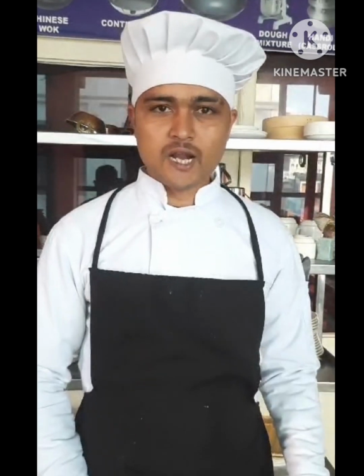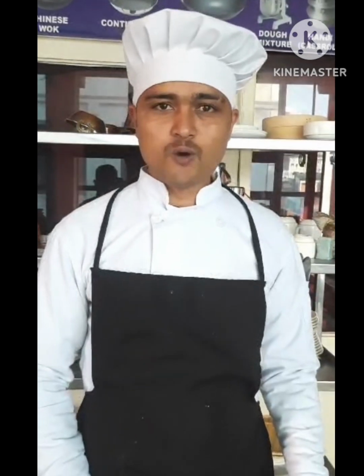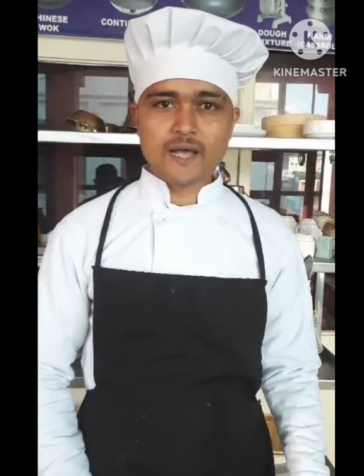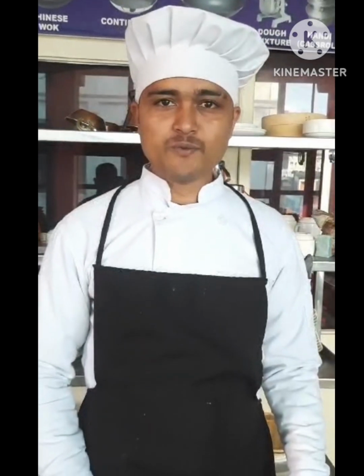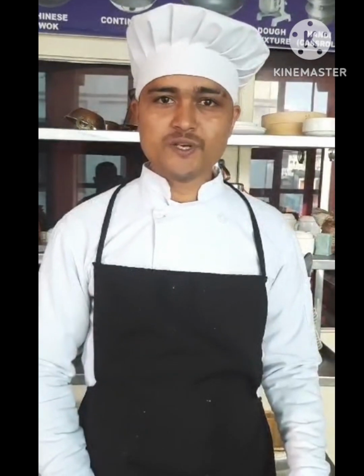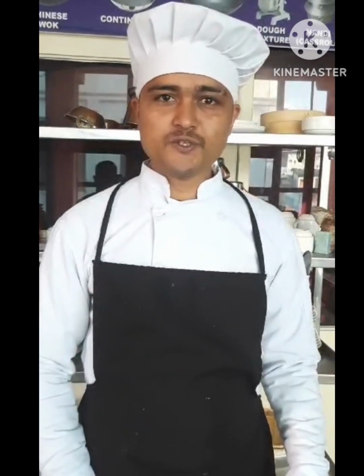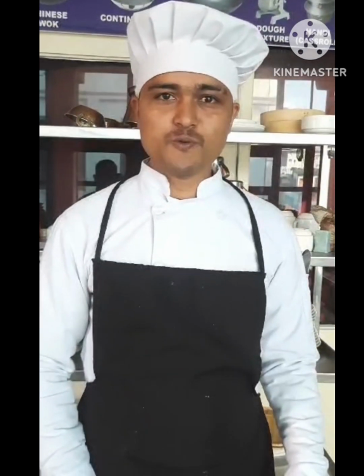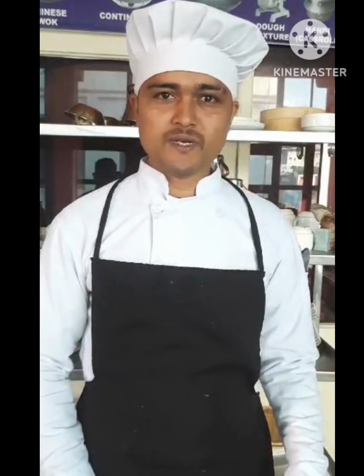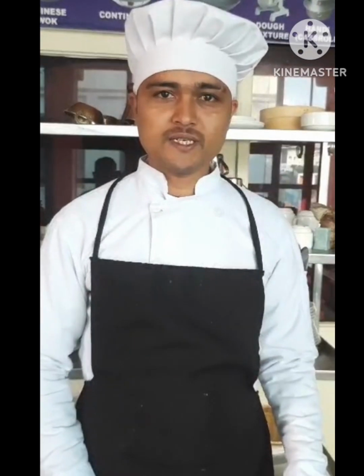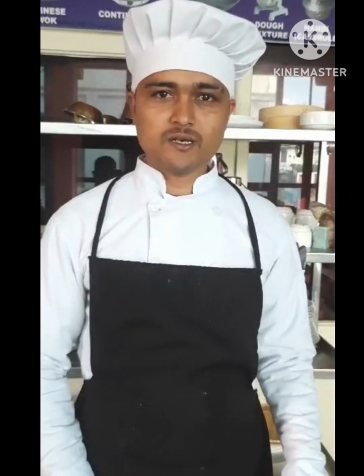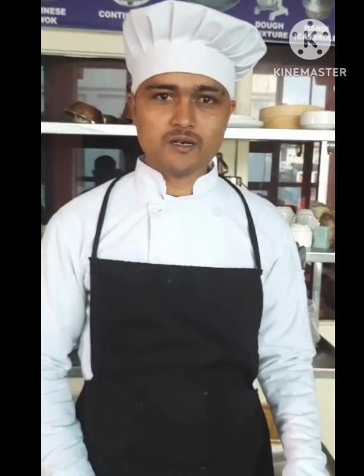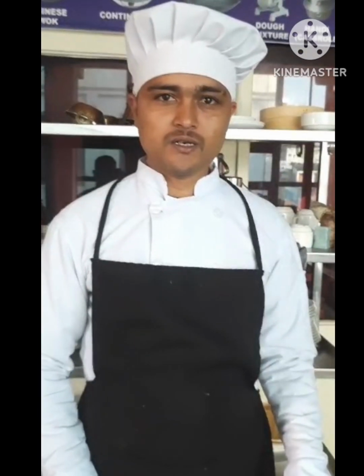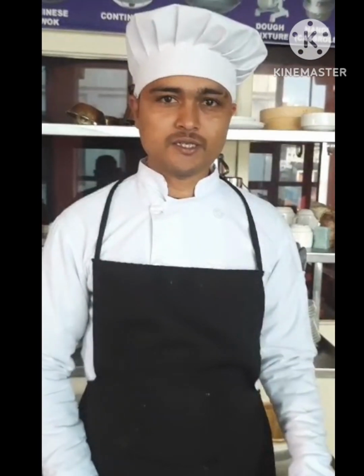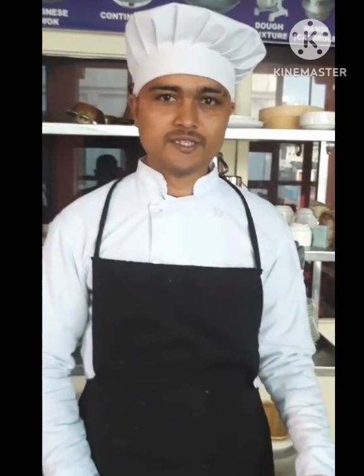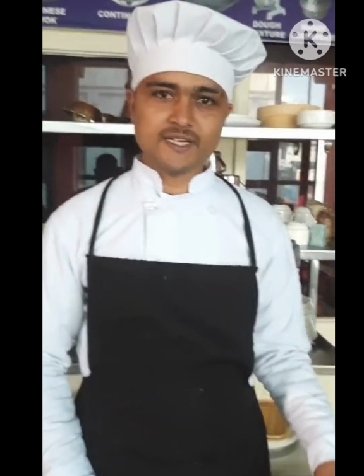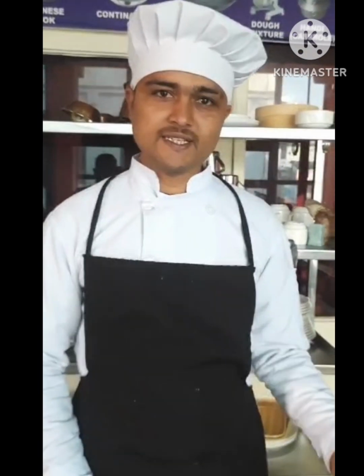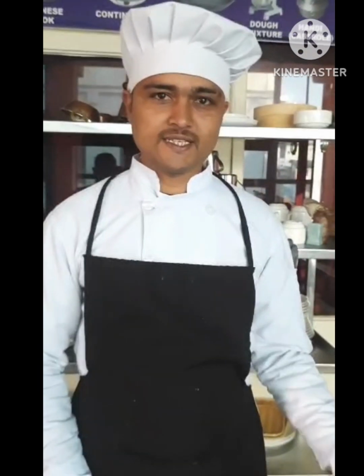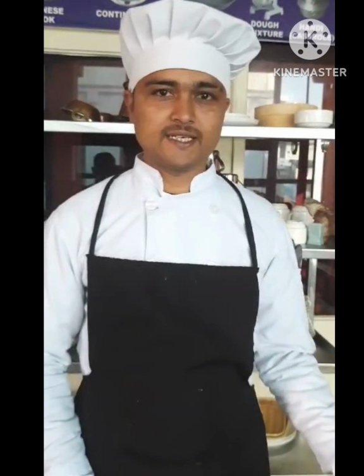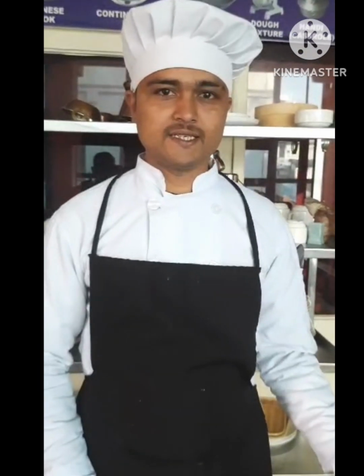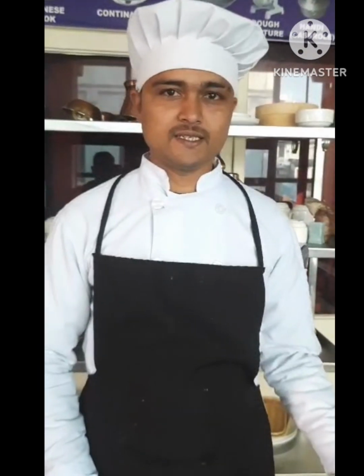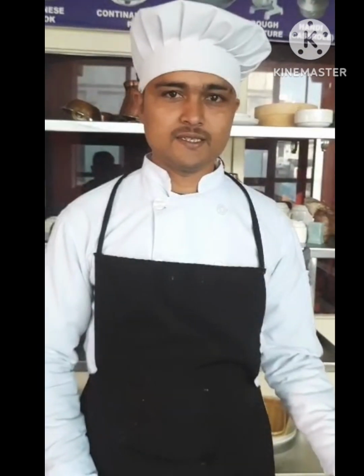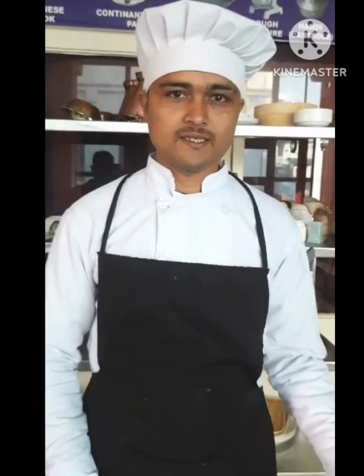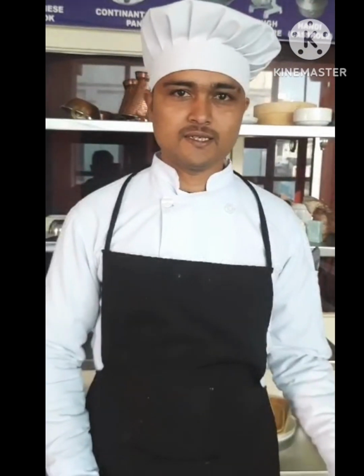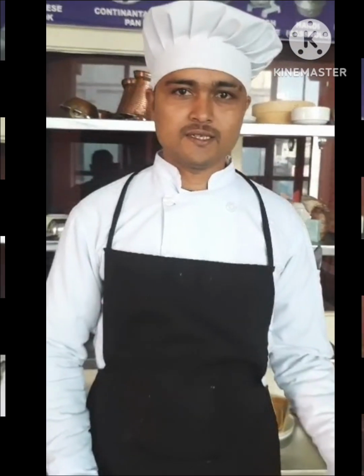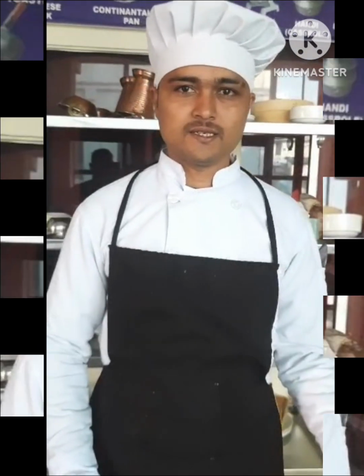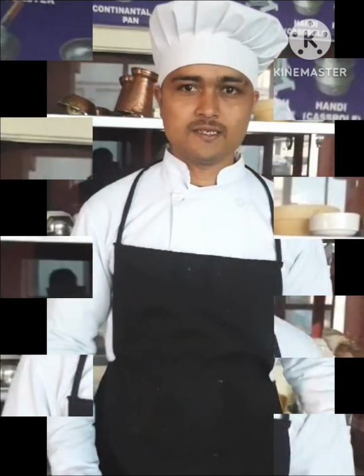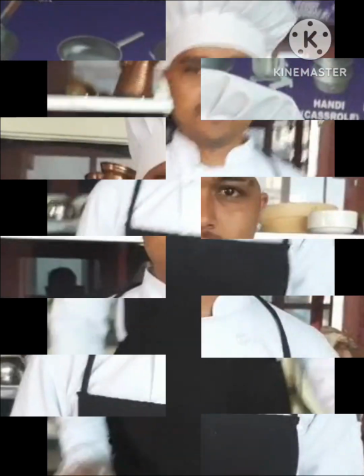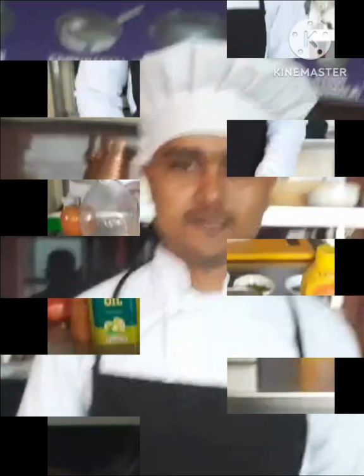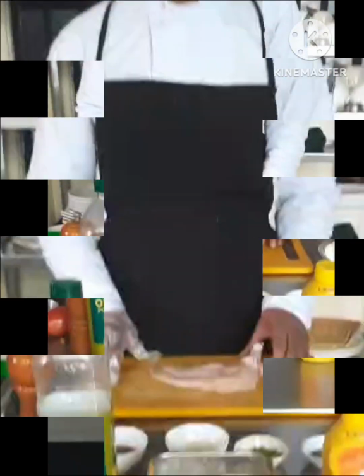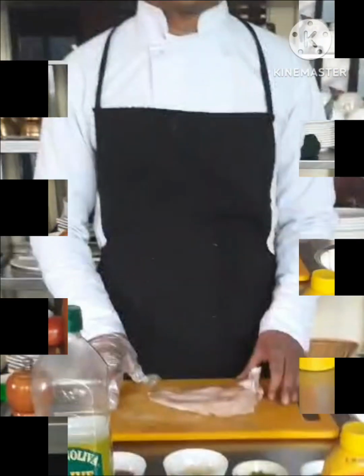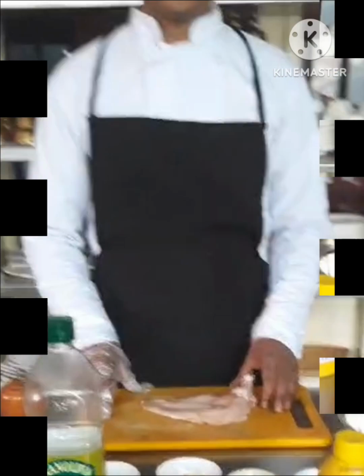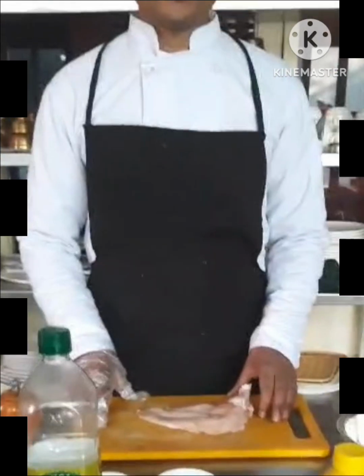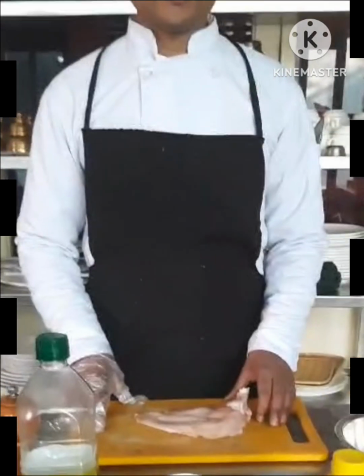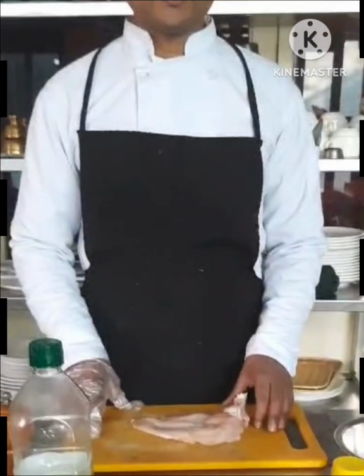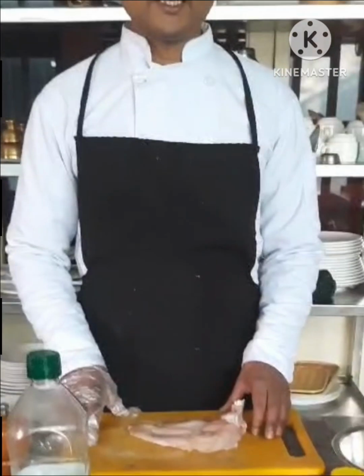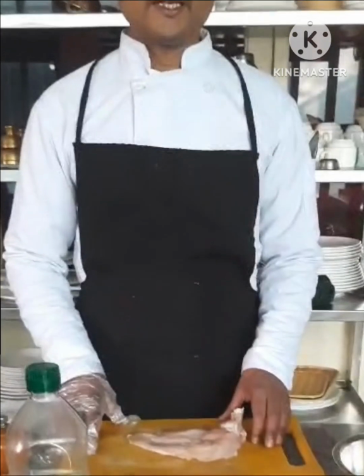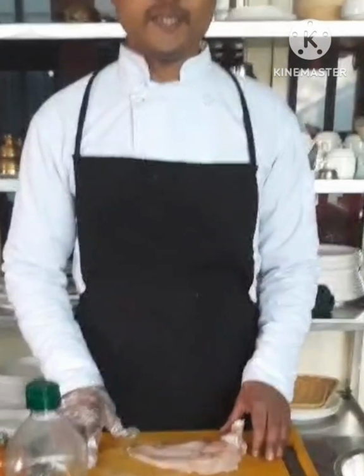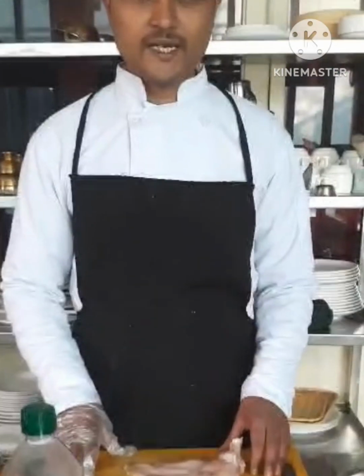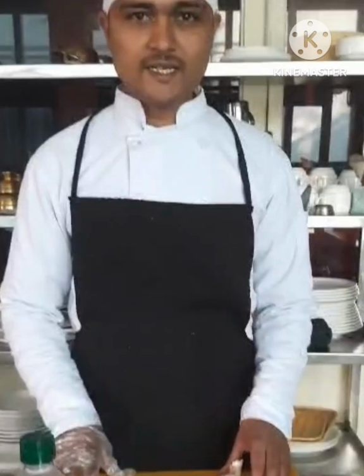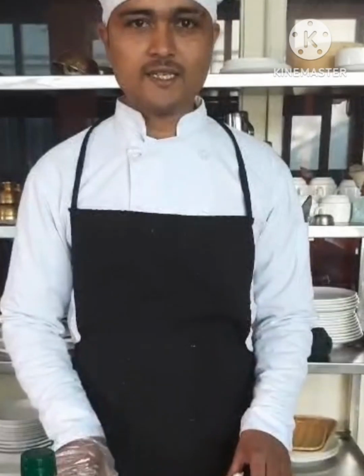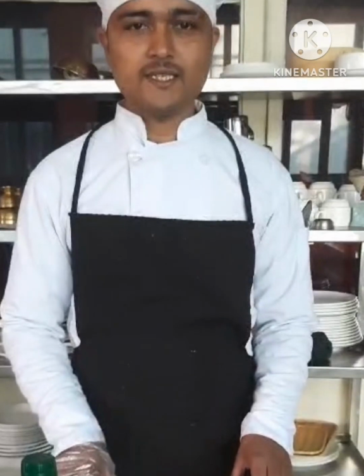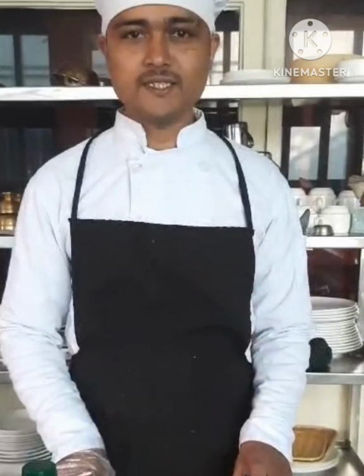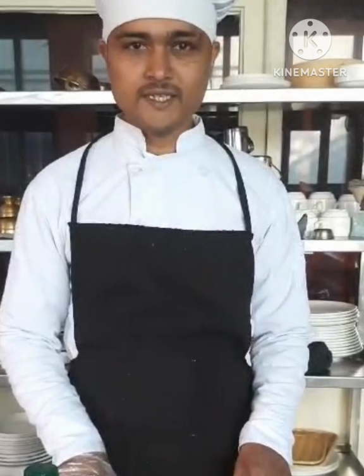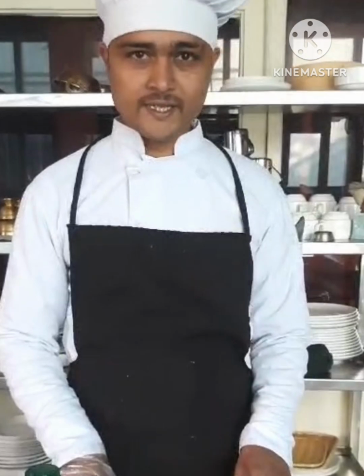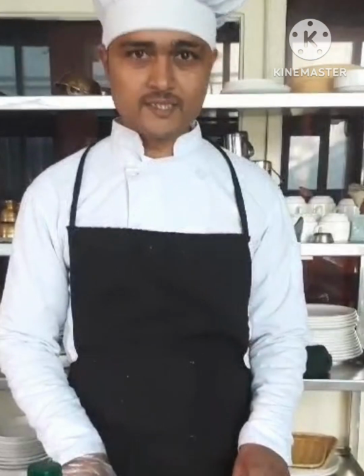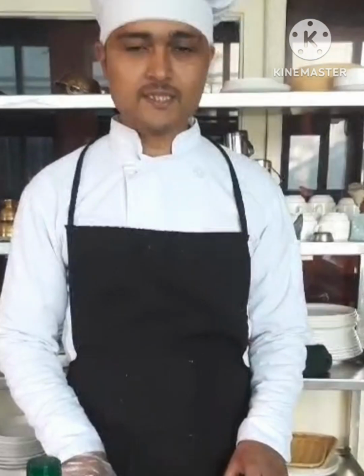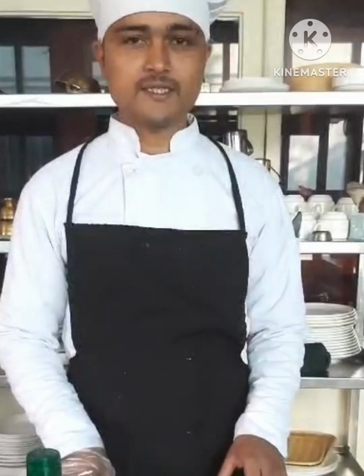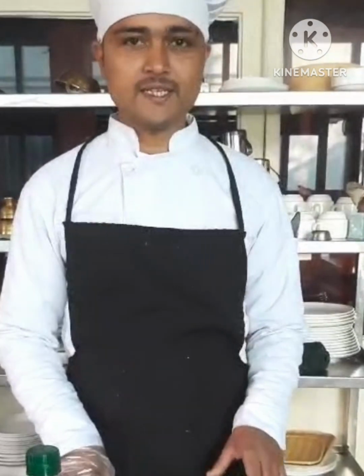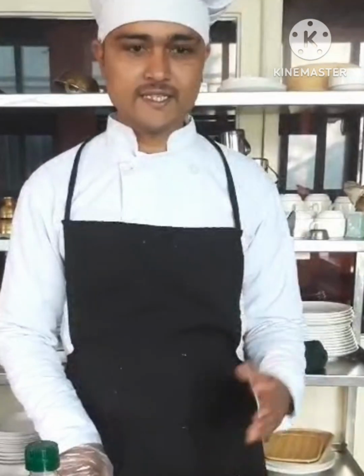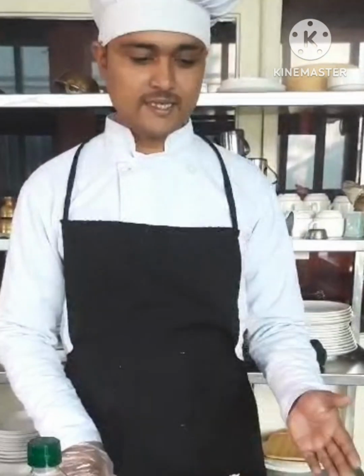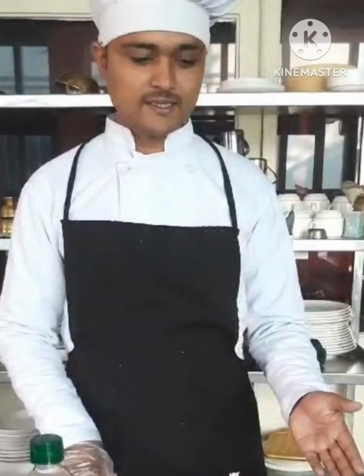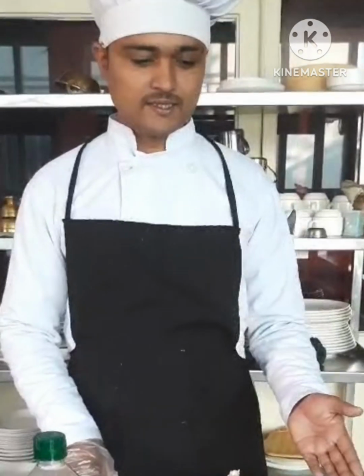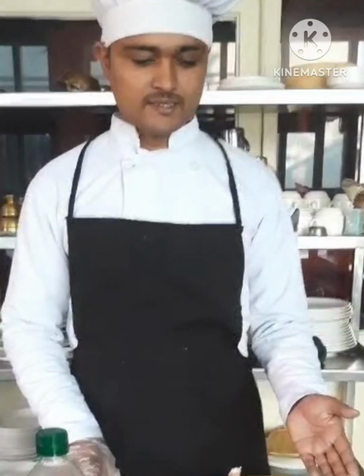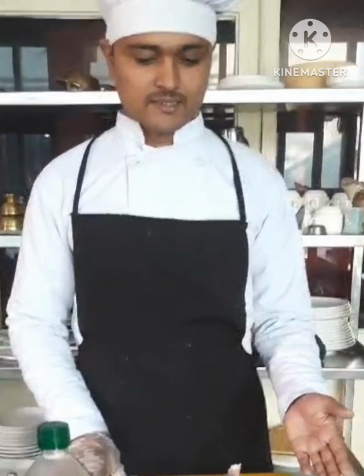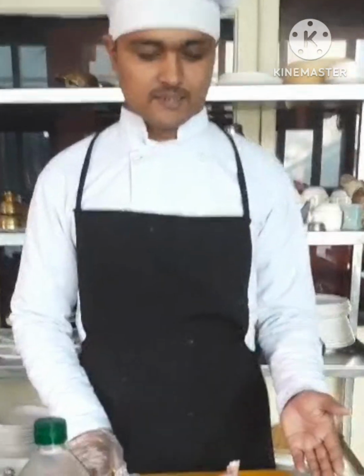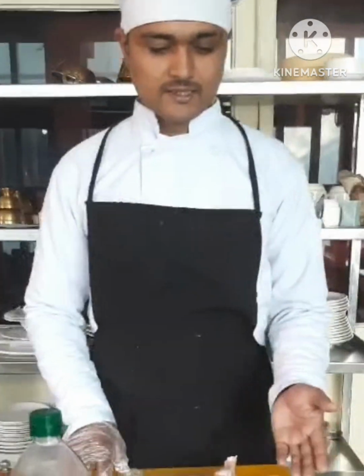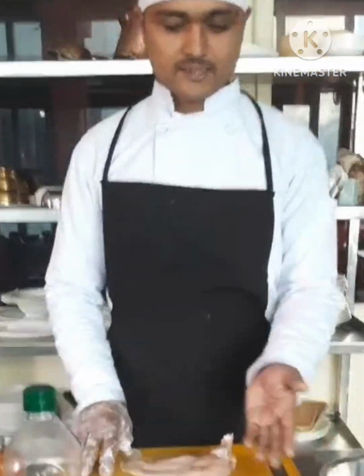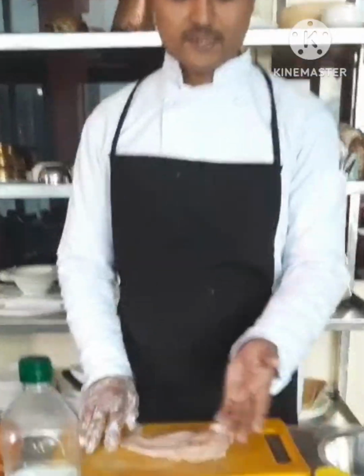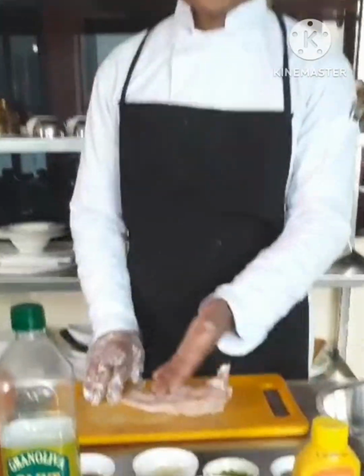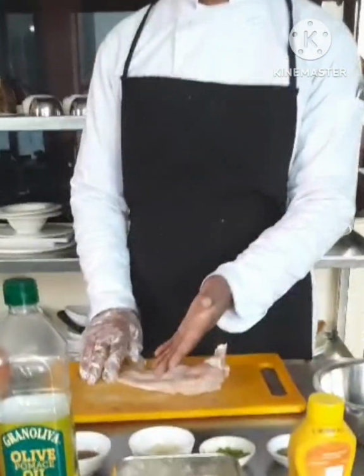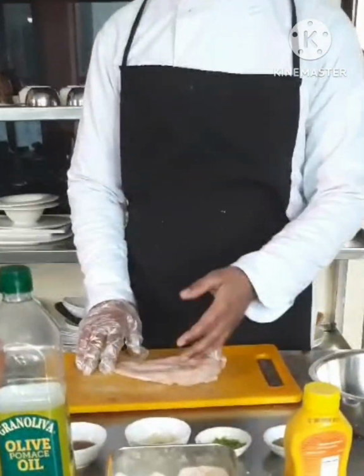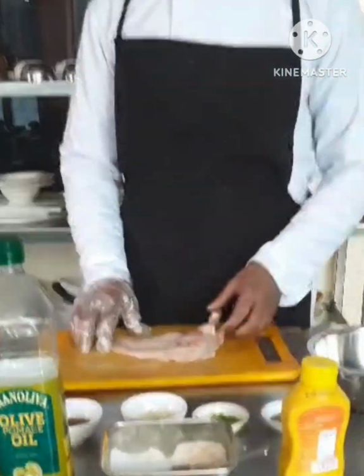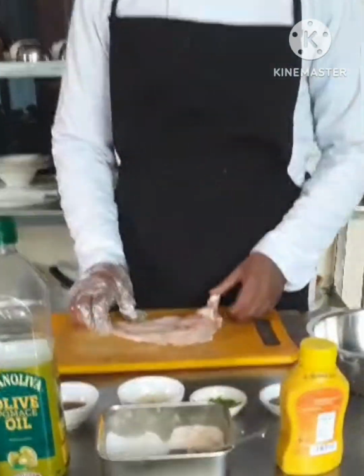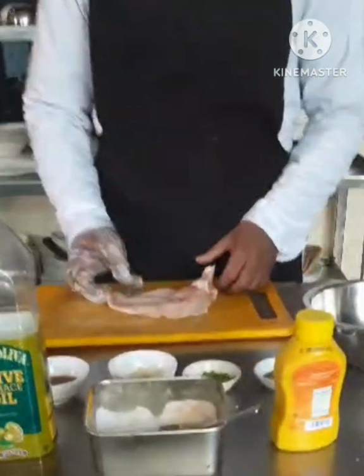Now I am going to be making a grilled chicken. Here are the ingredients, and the grilled chicken is ready here.